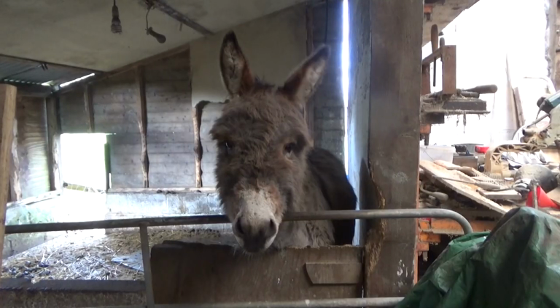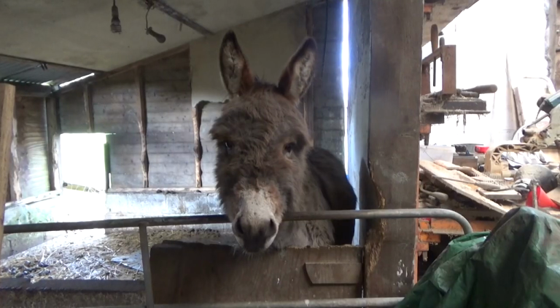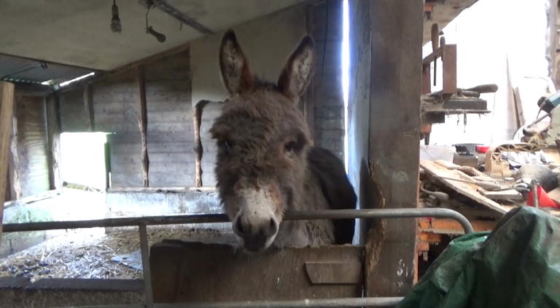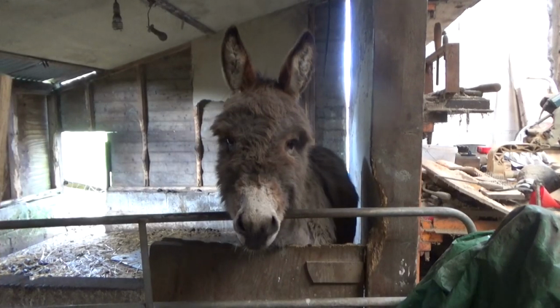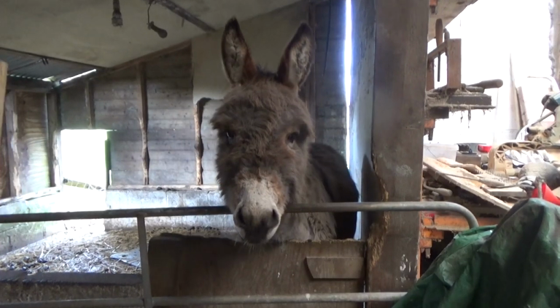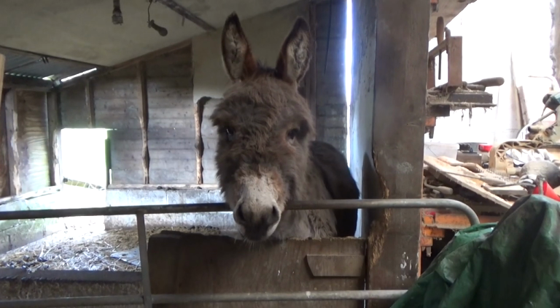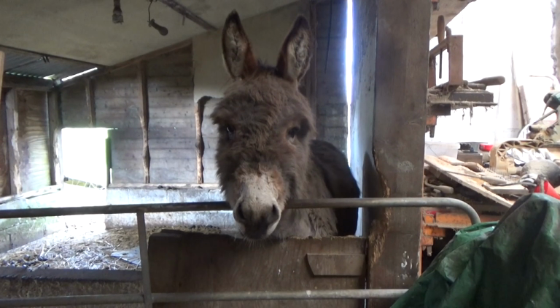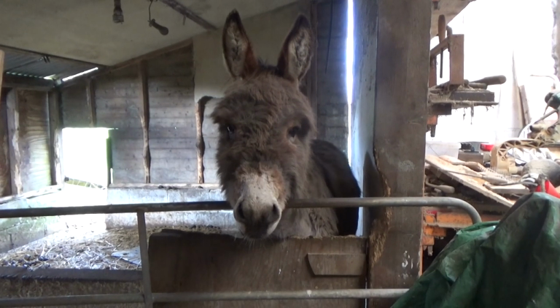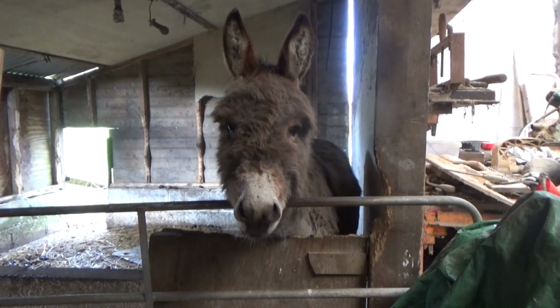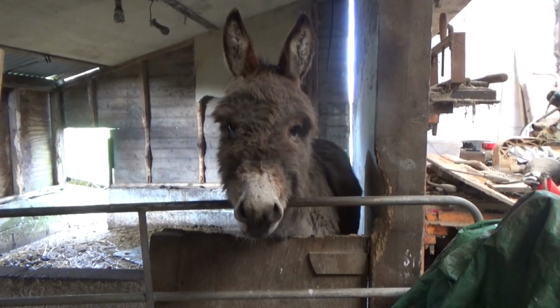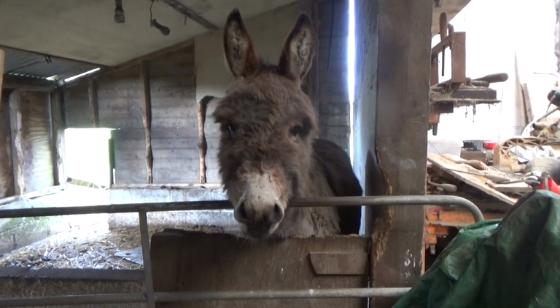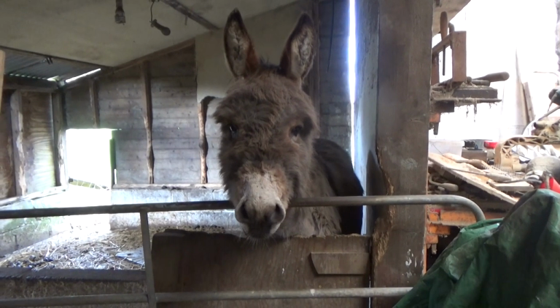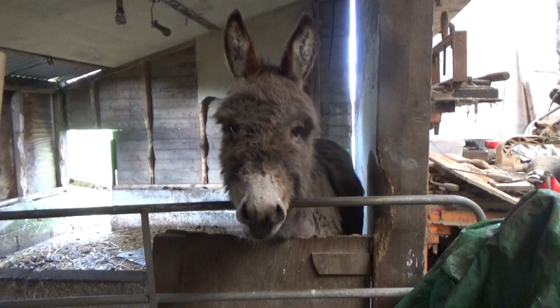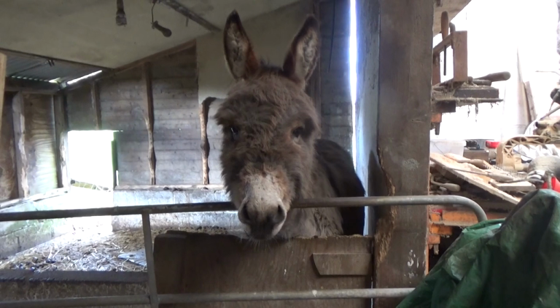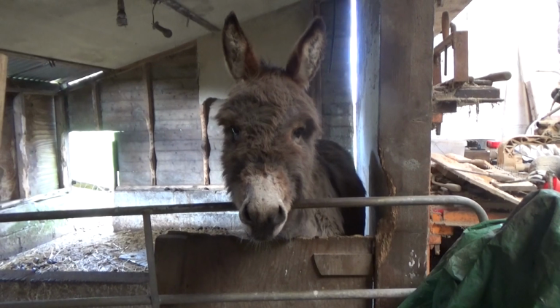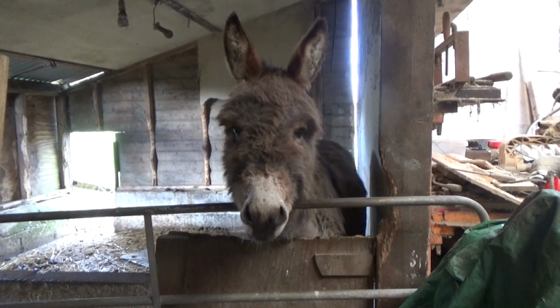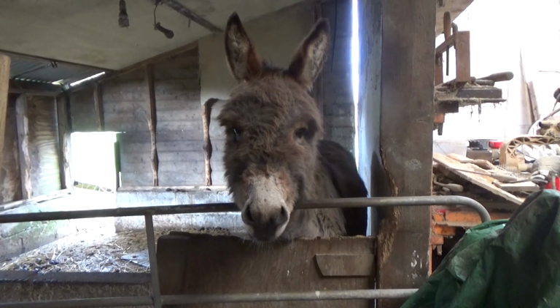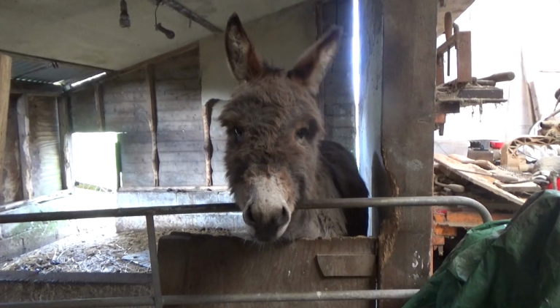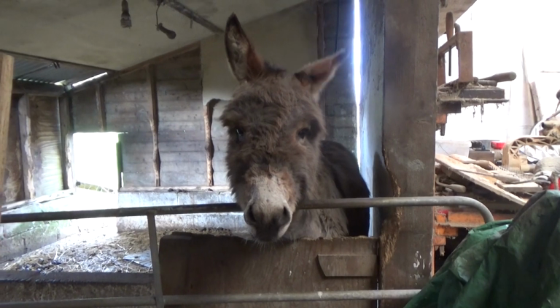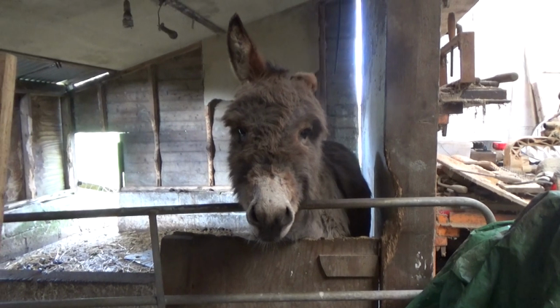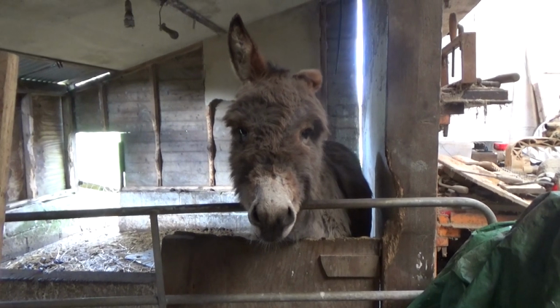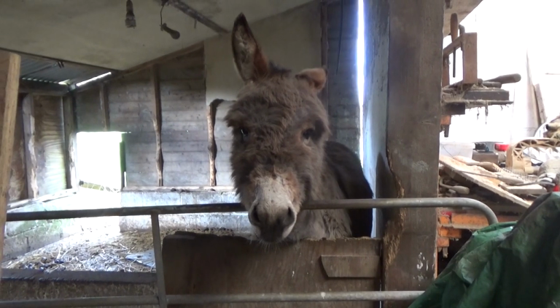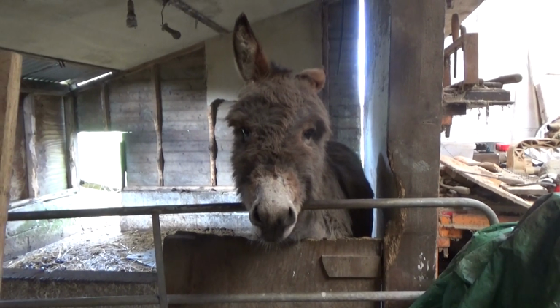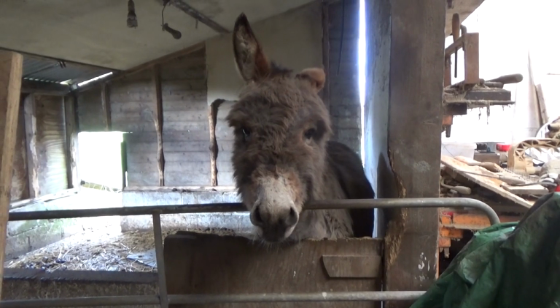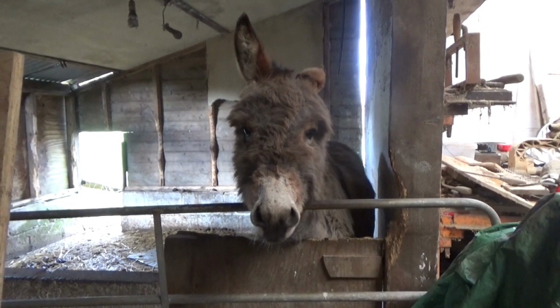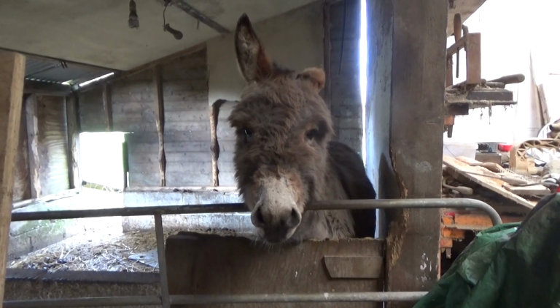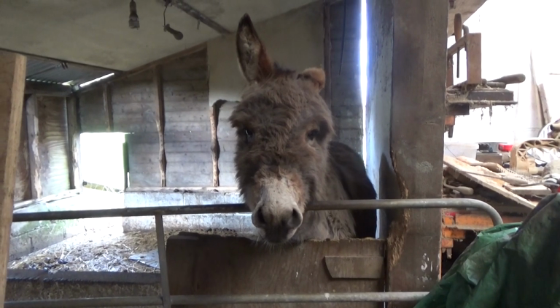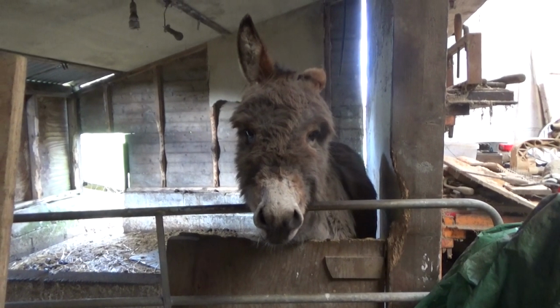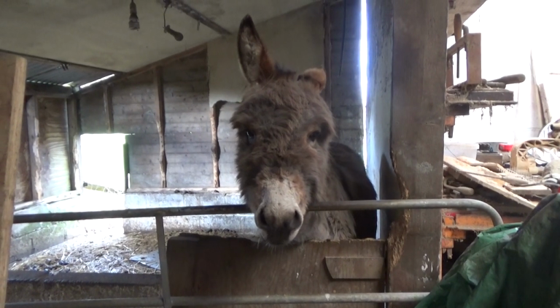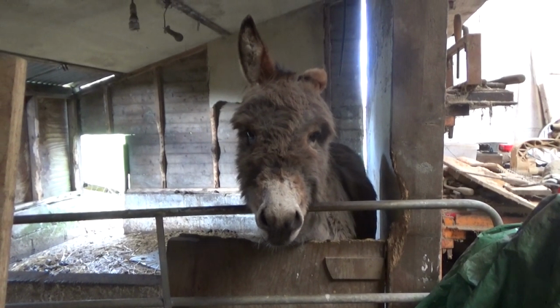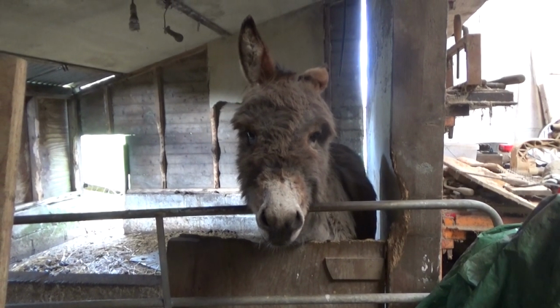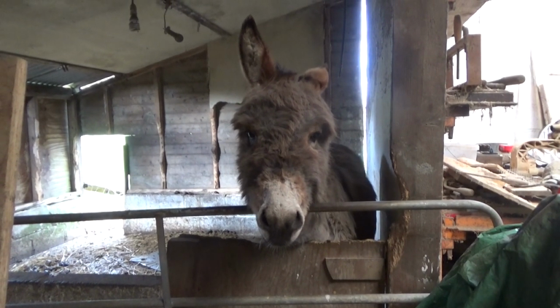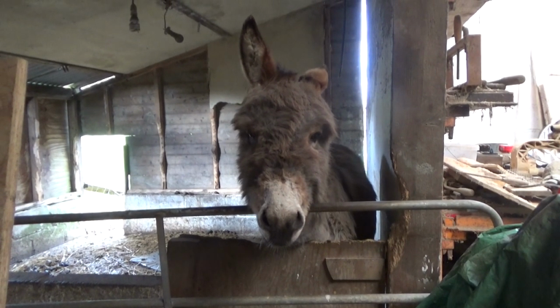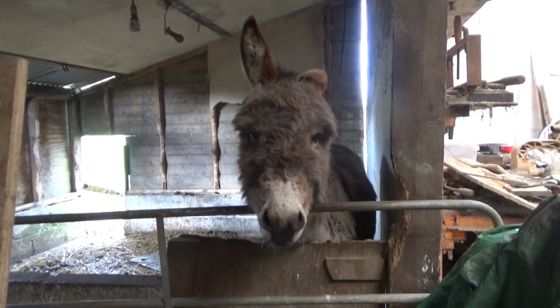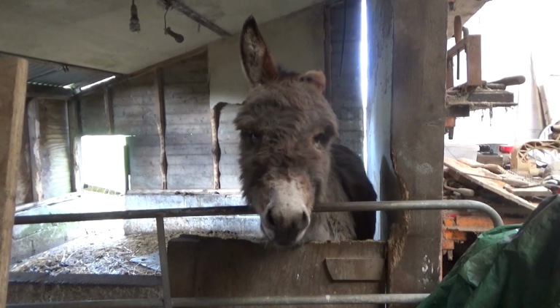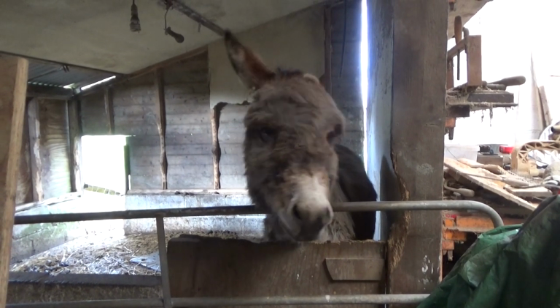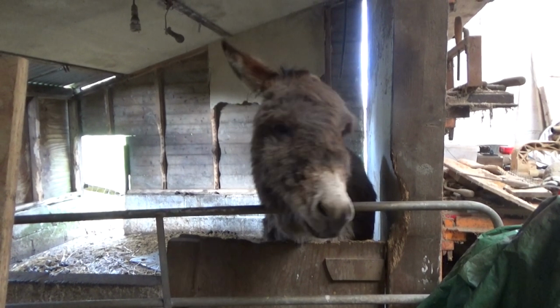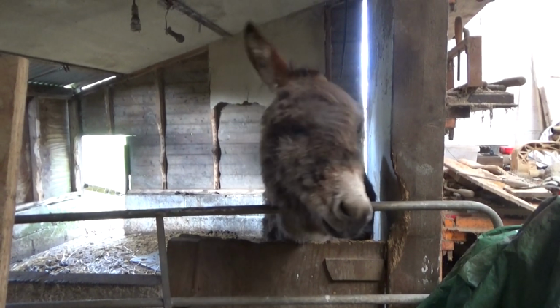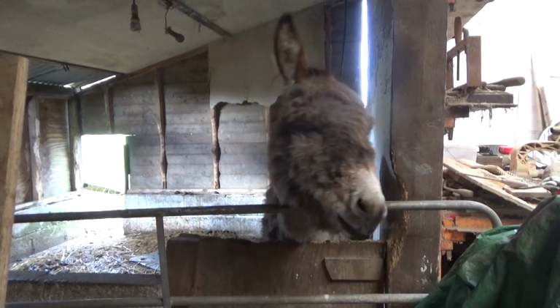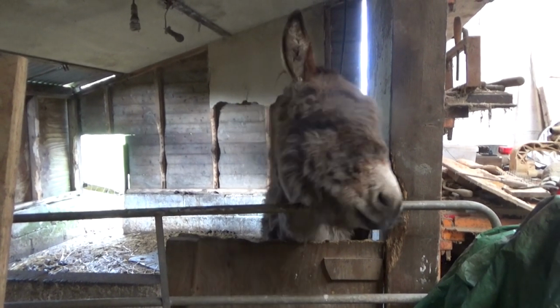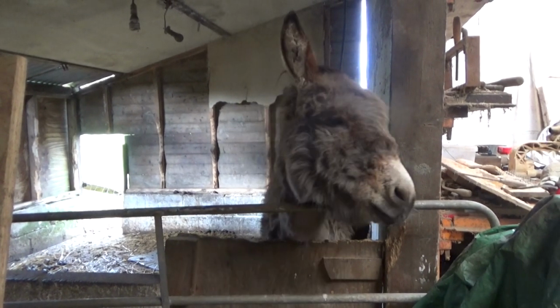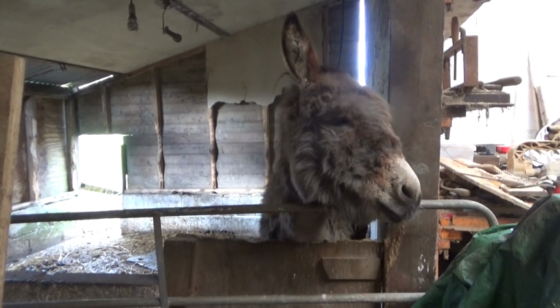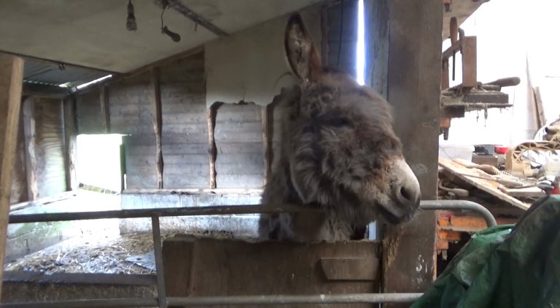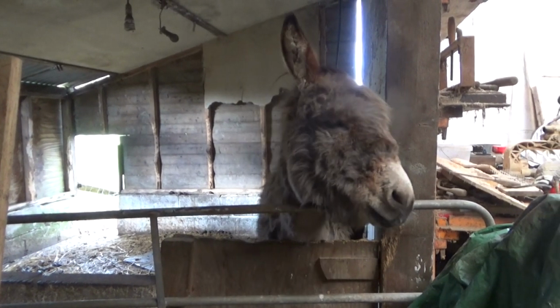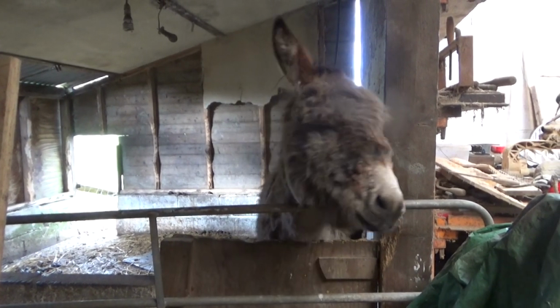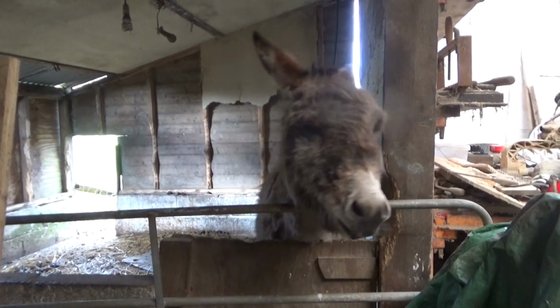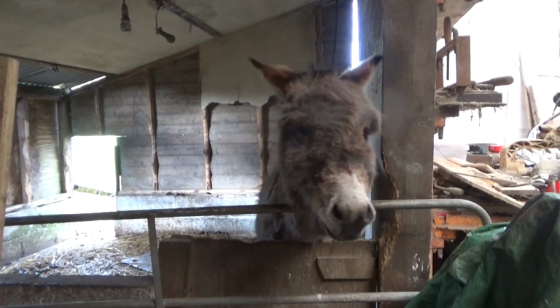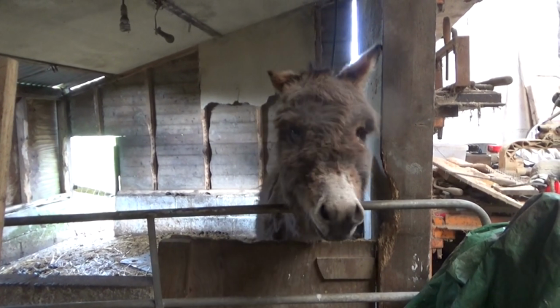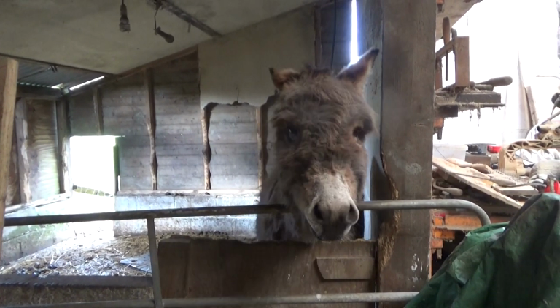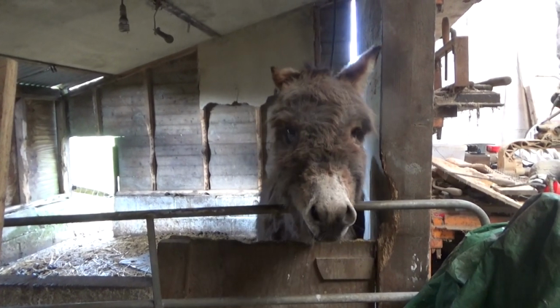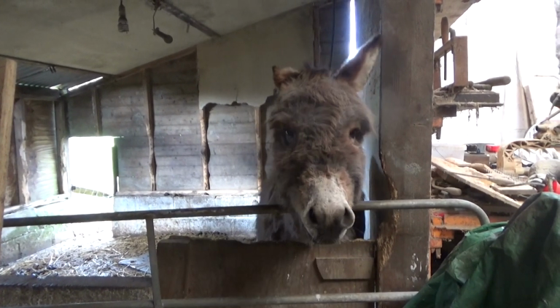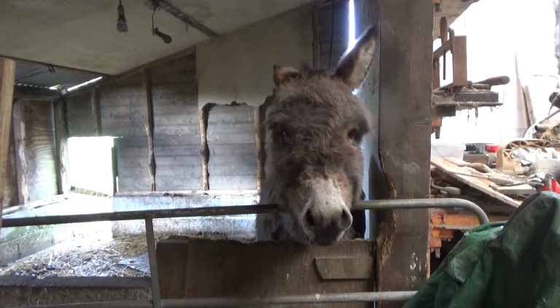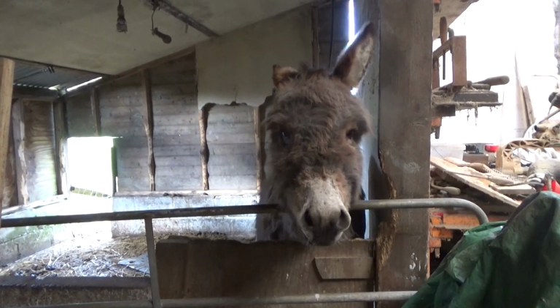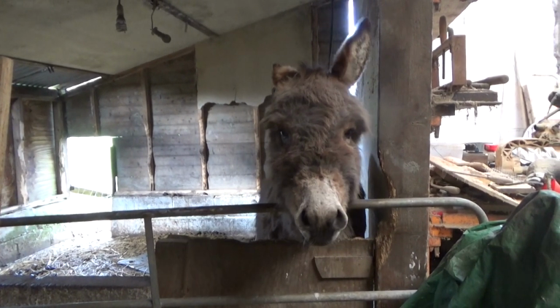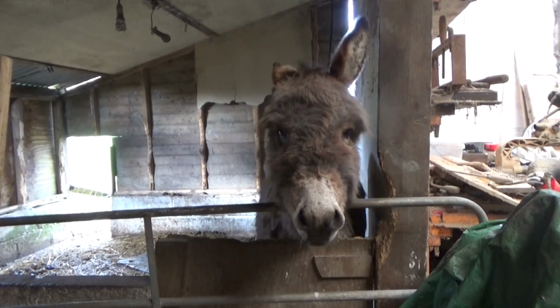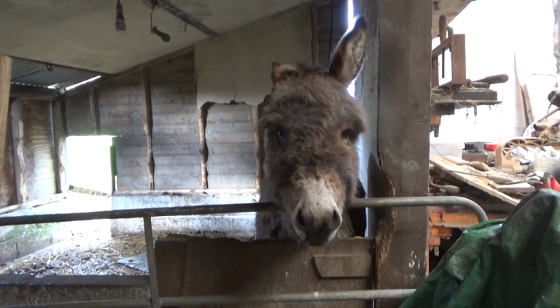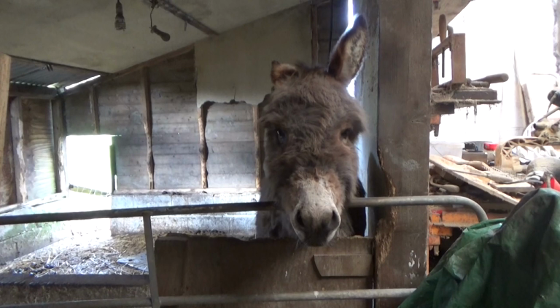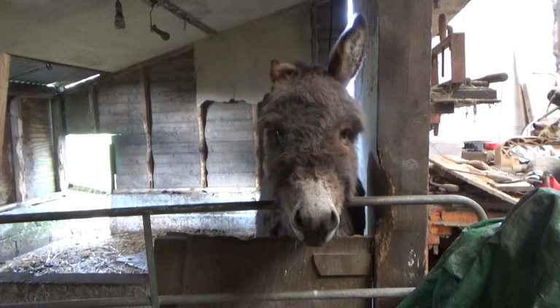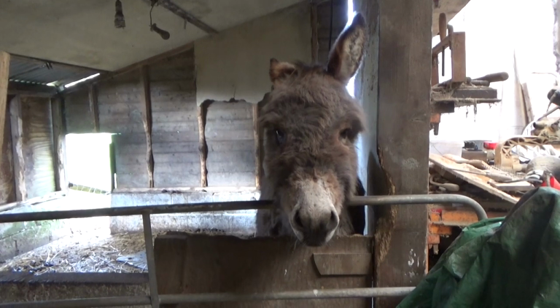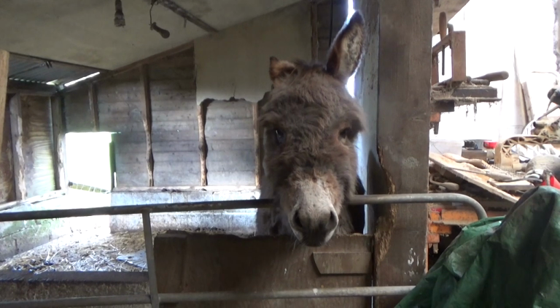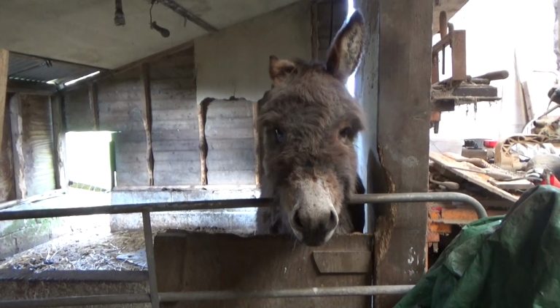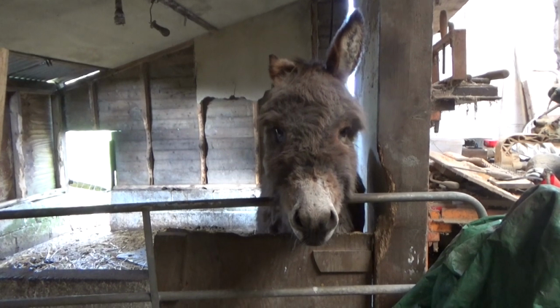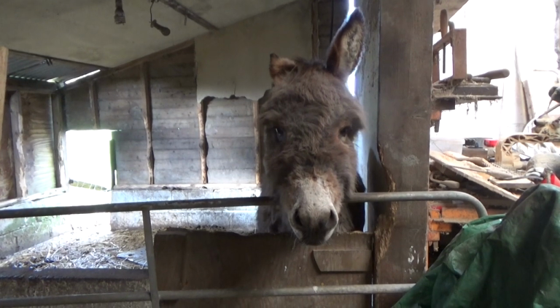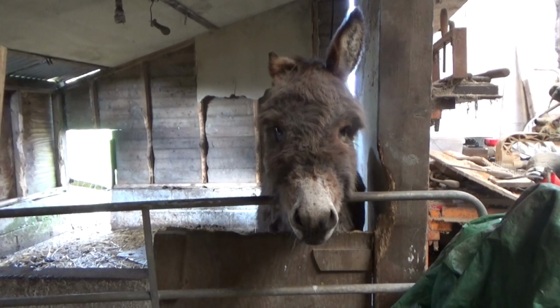And he now, of course, is allowed to join the others. Hooray! Finally, no more lonely donkey cries.